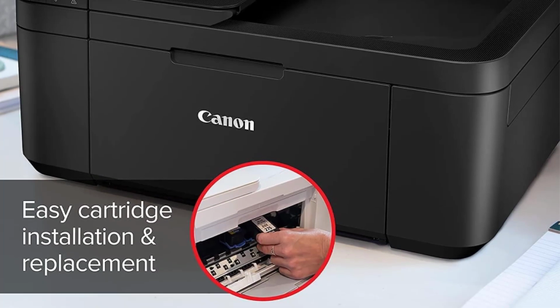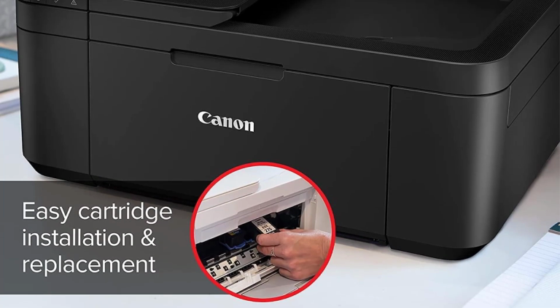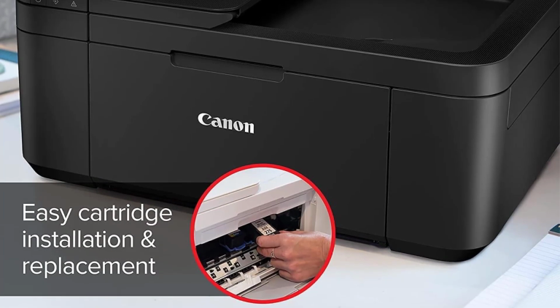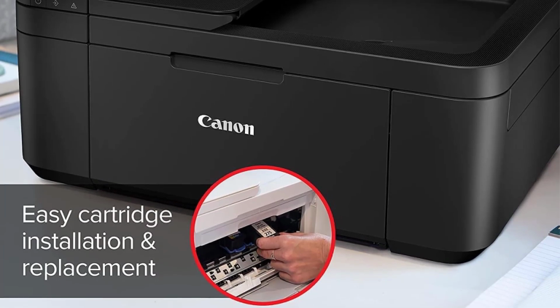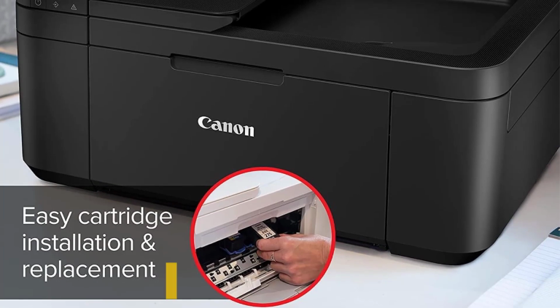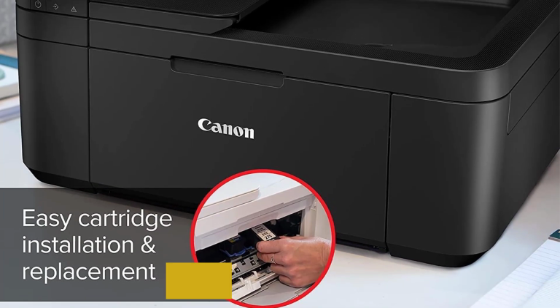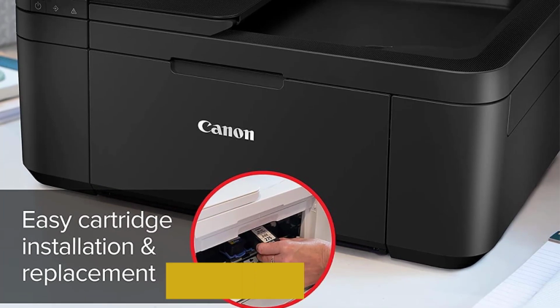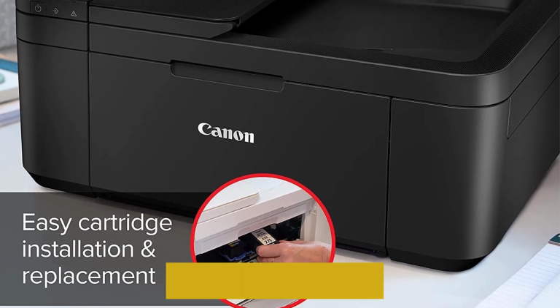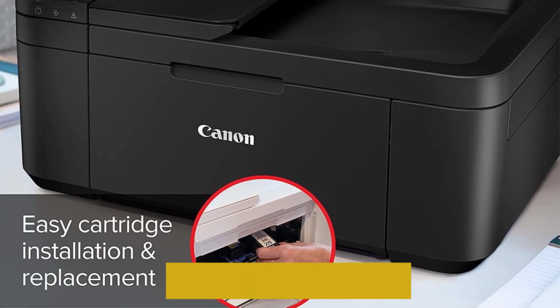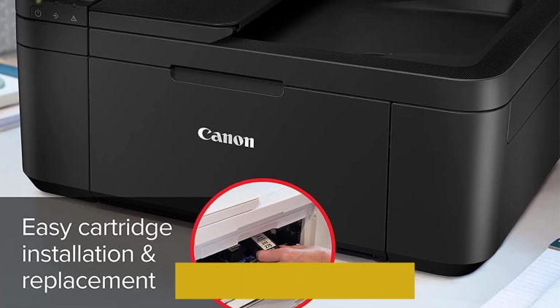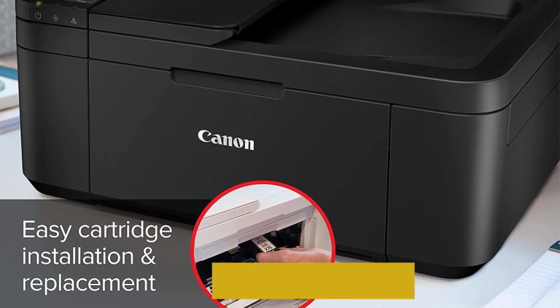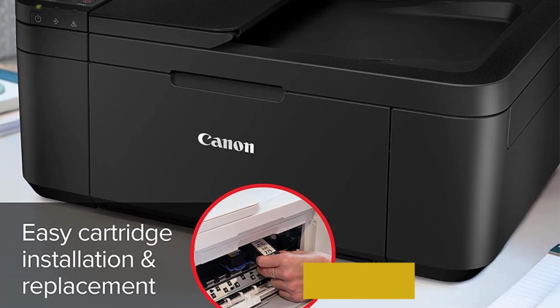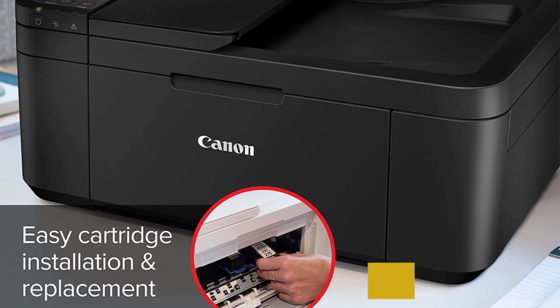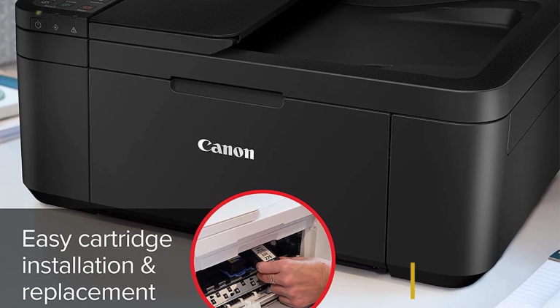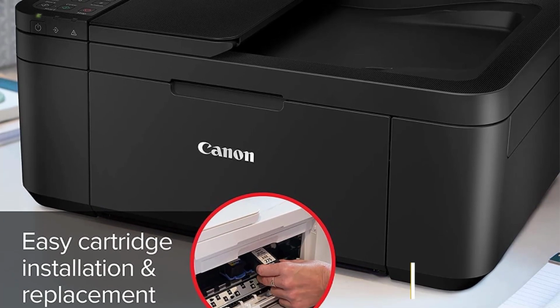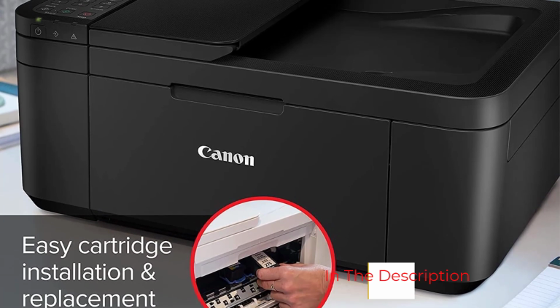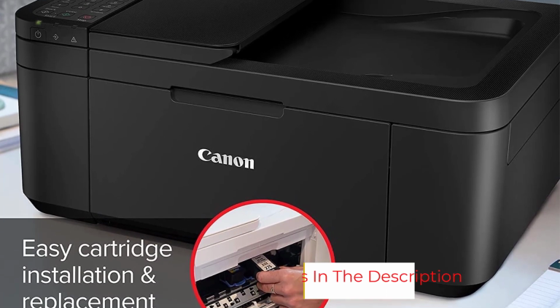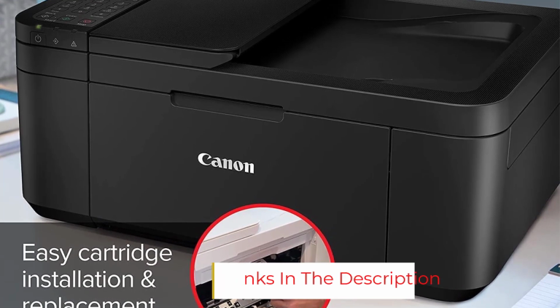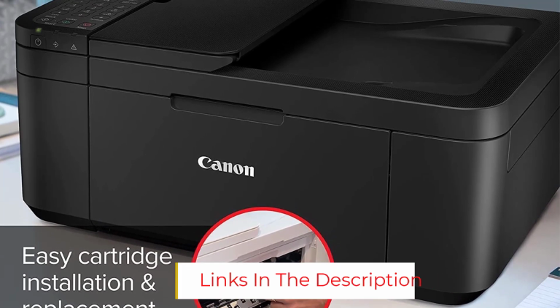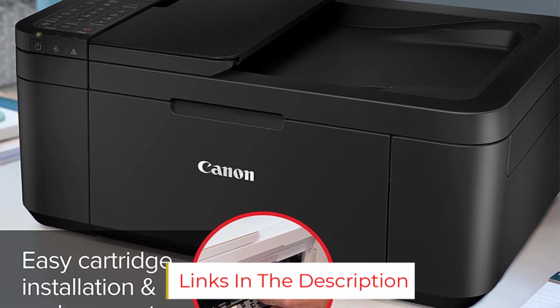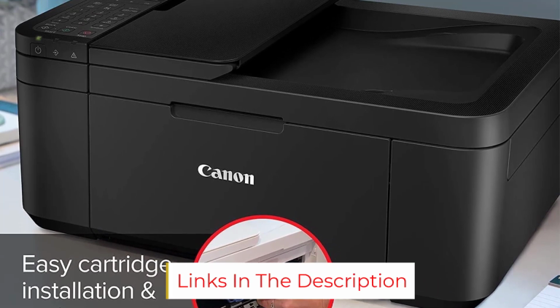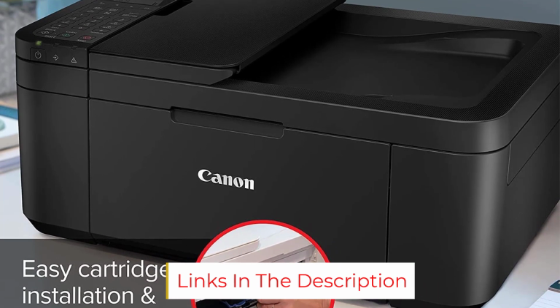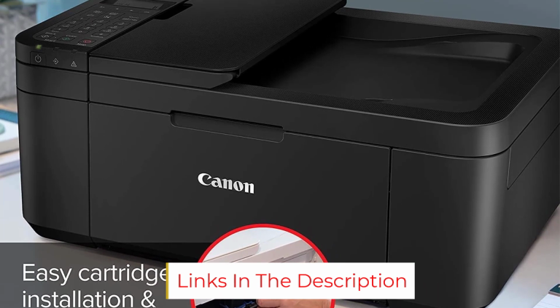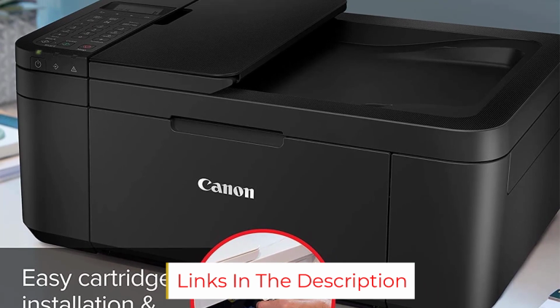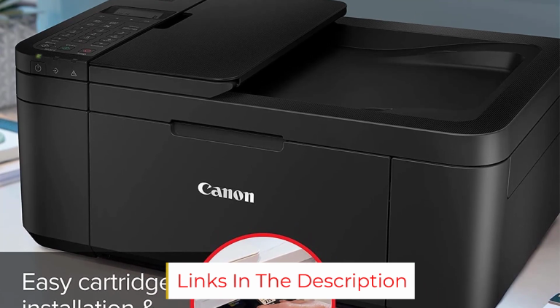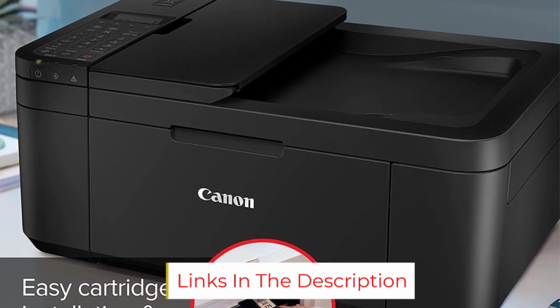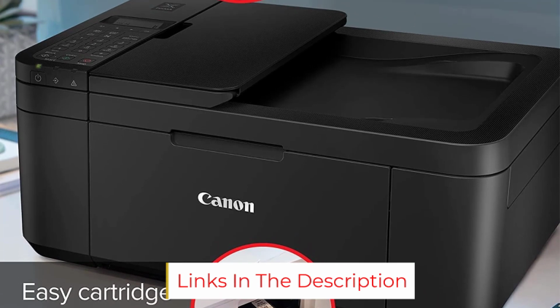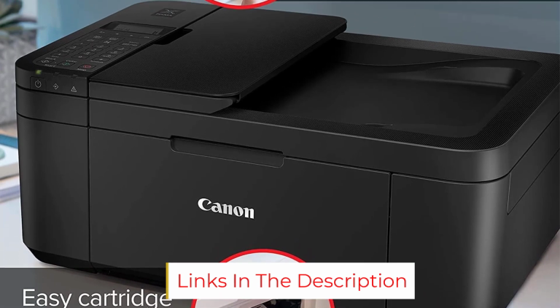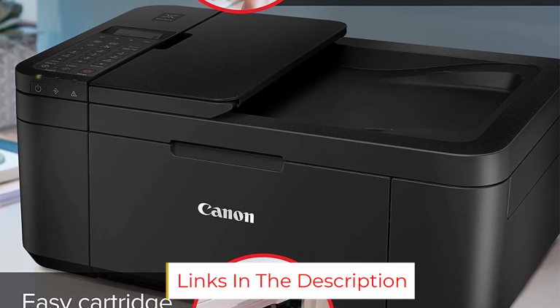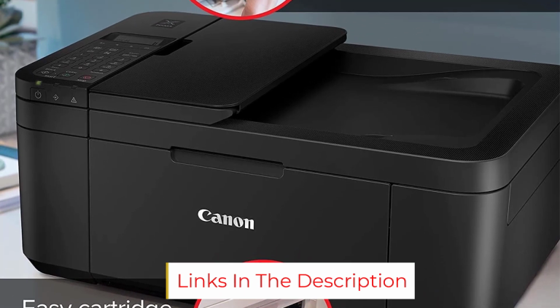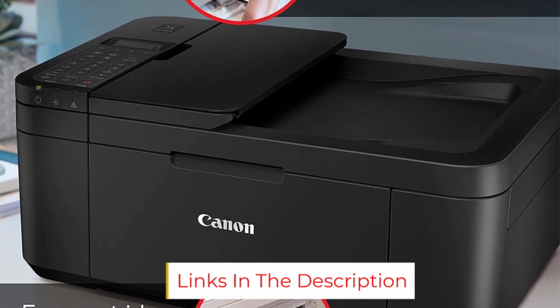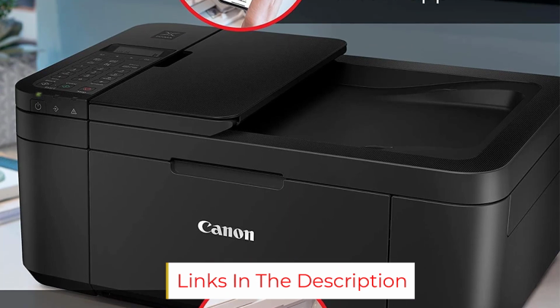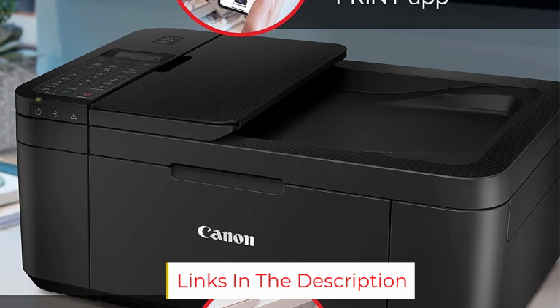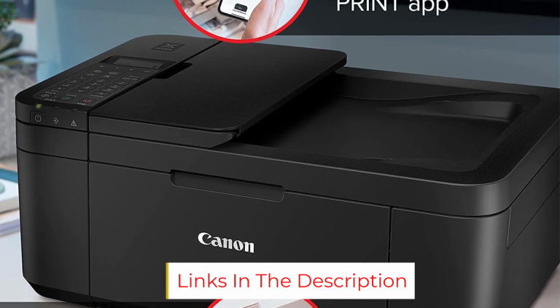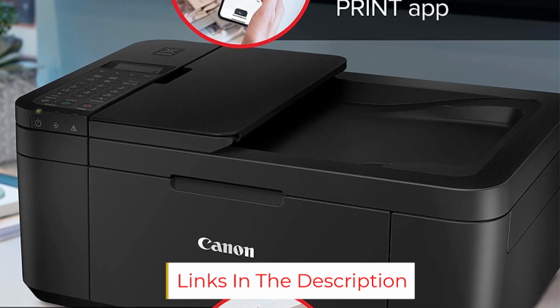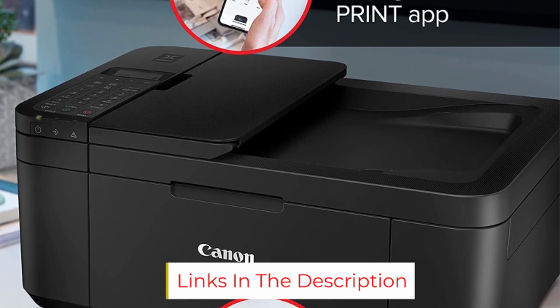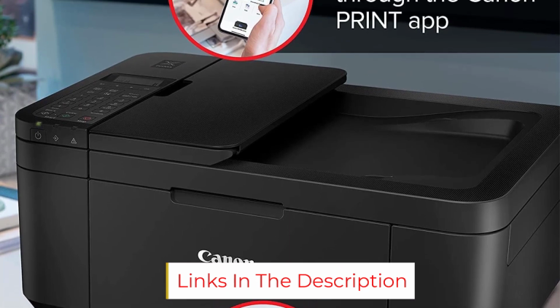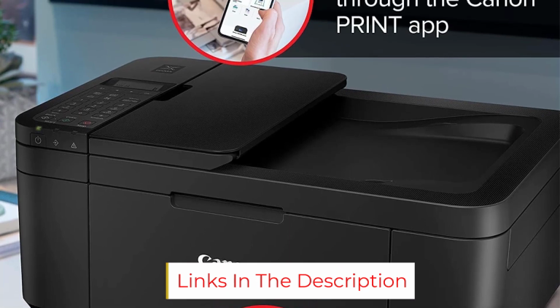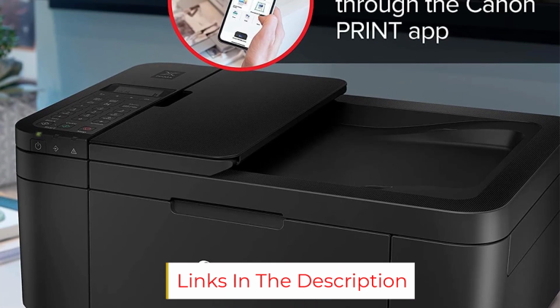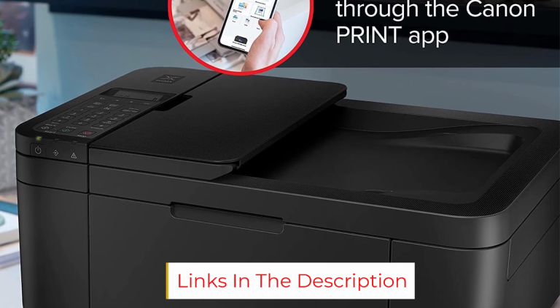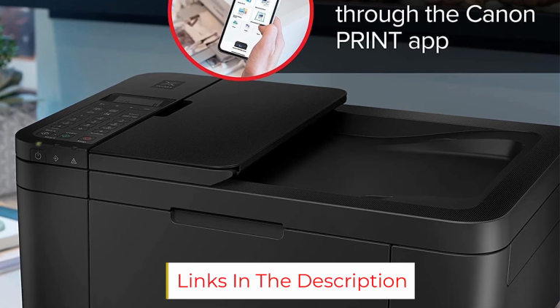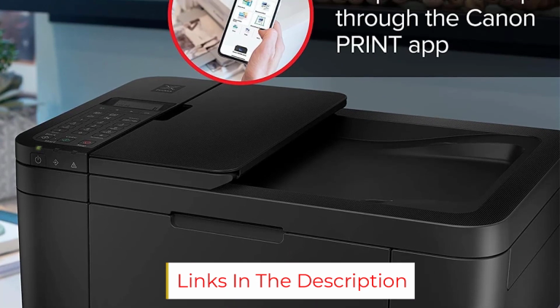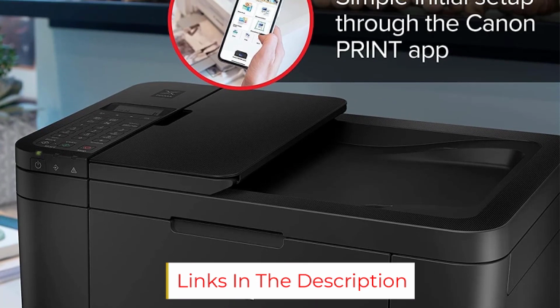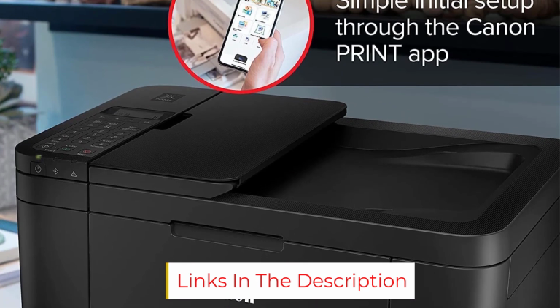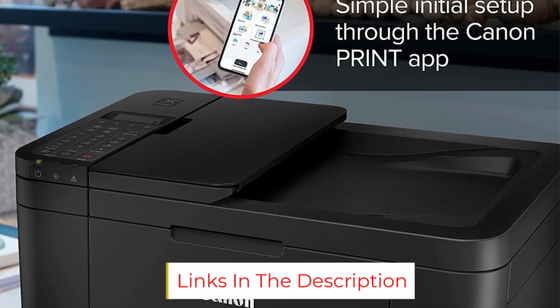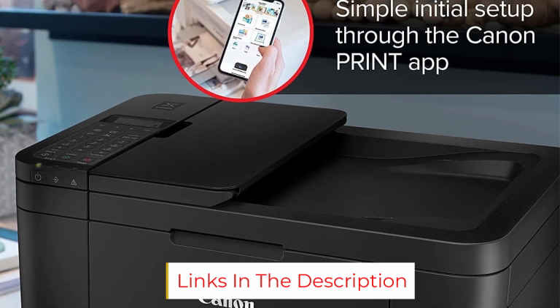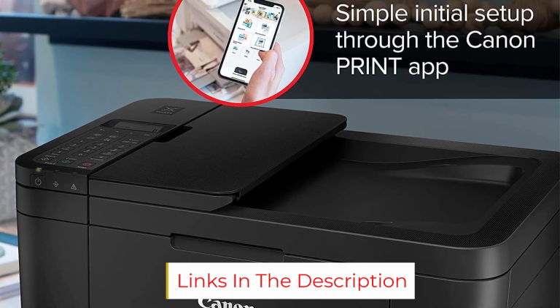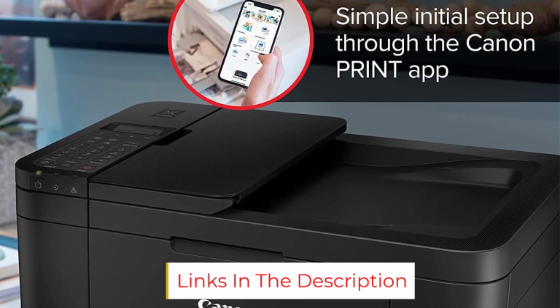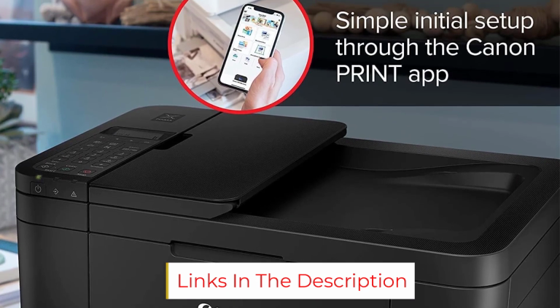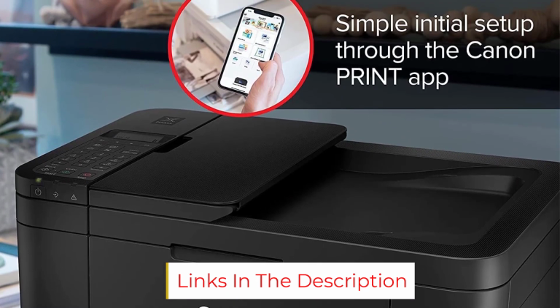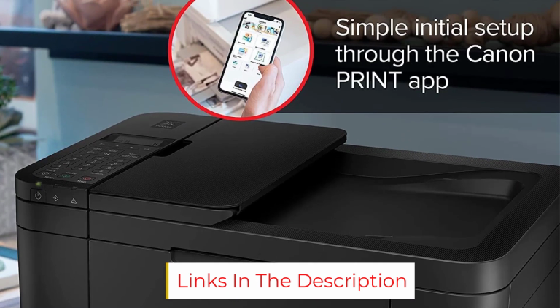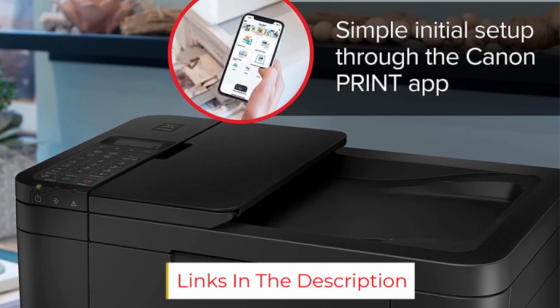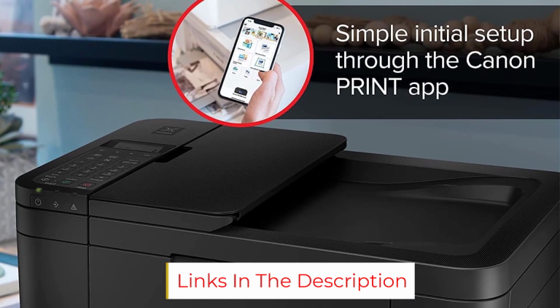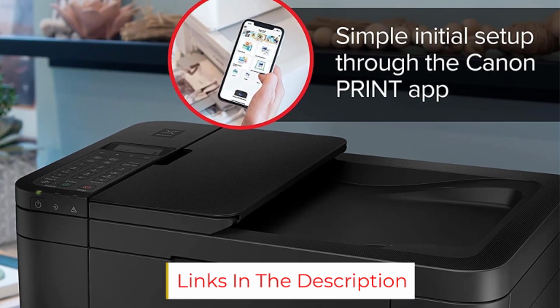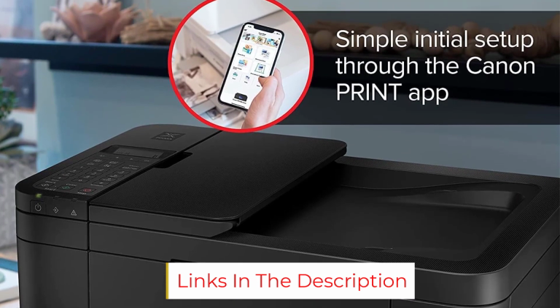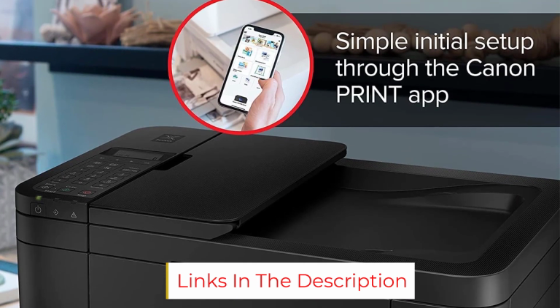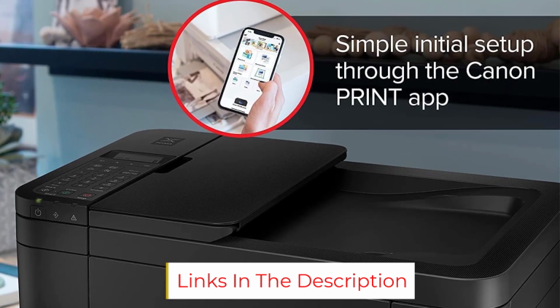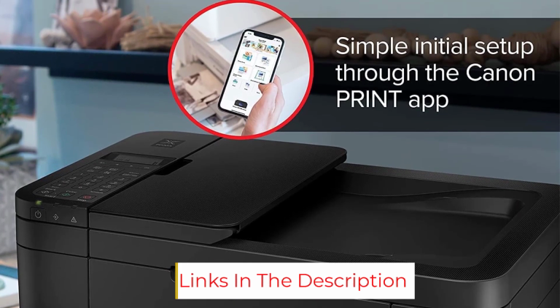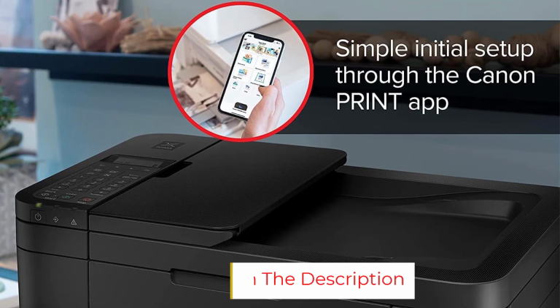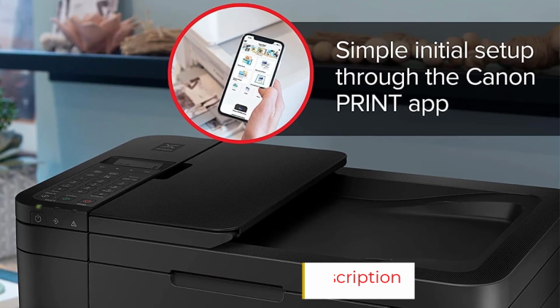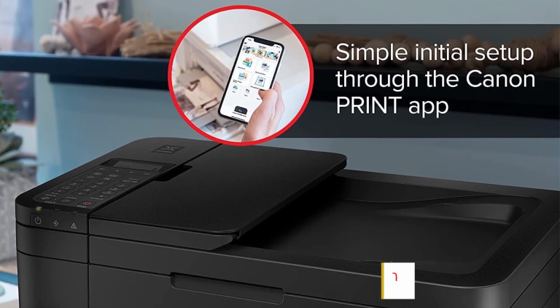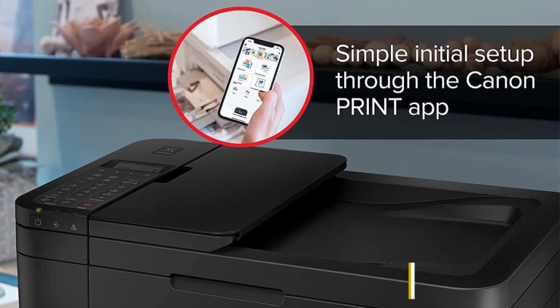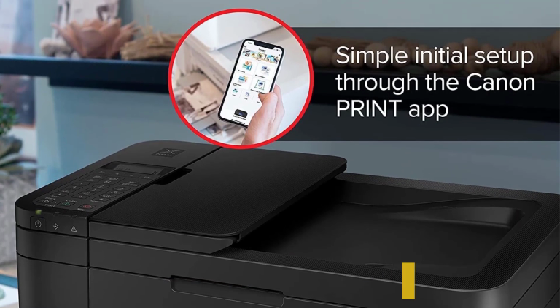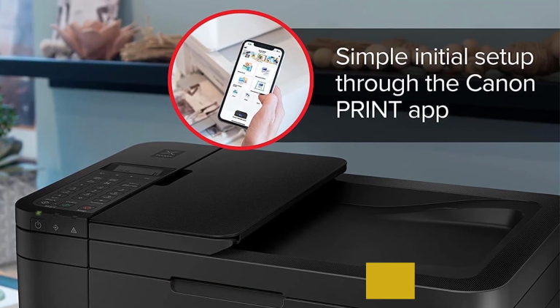Technology: inkjet. Connectivity: wireless. Color: yes. Size: 11.7 x 17.2 x 7.5 inches.